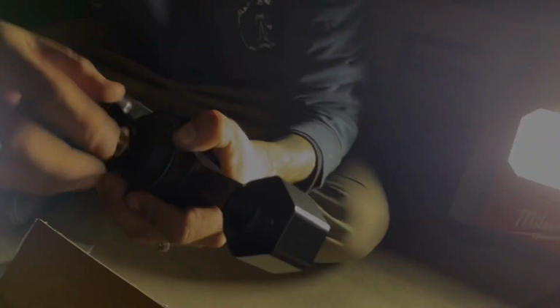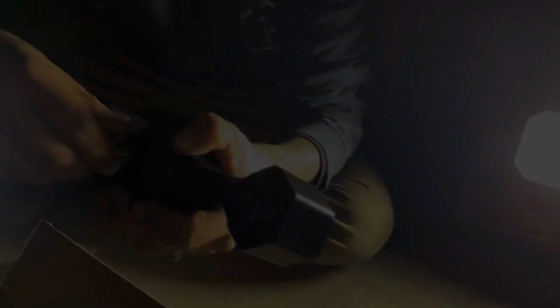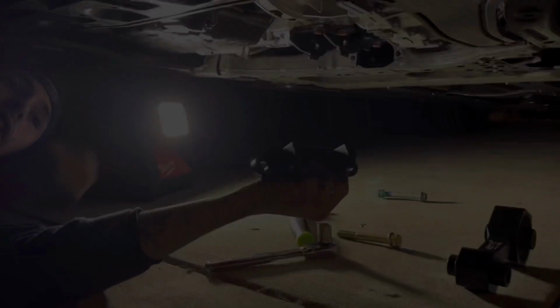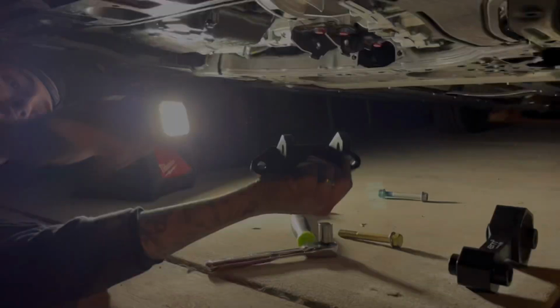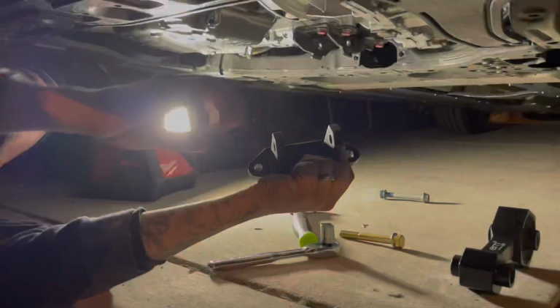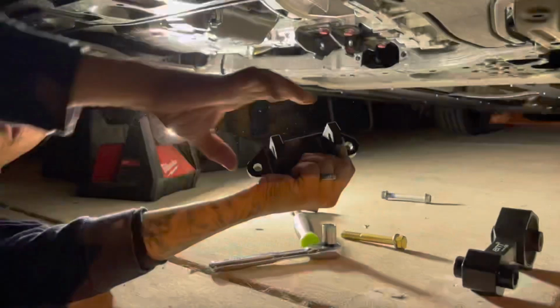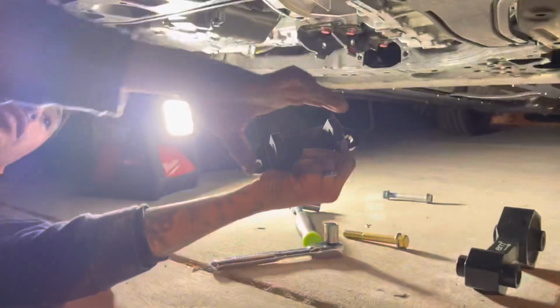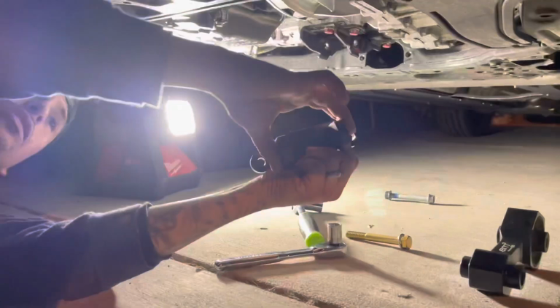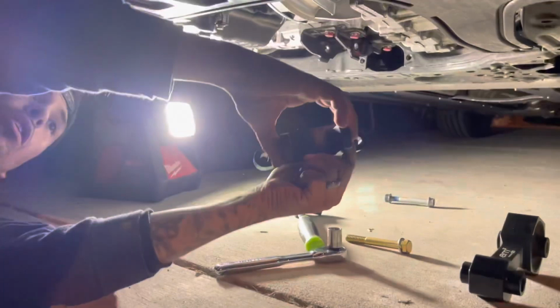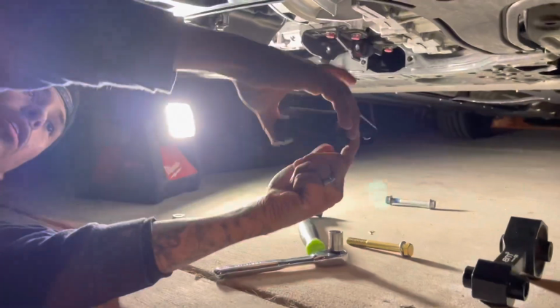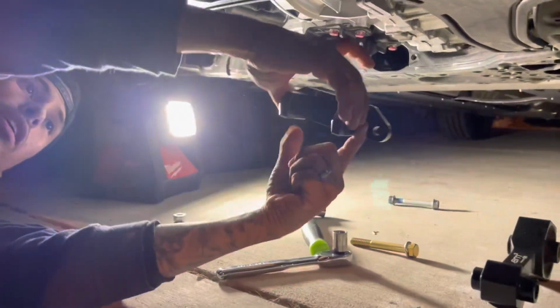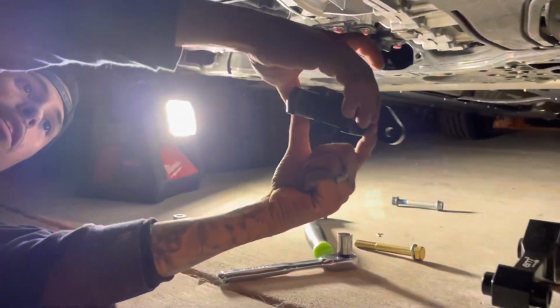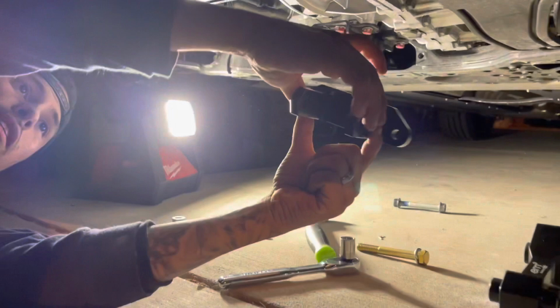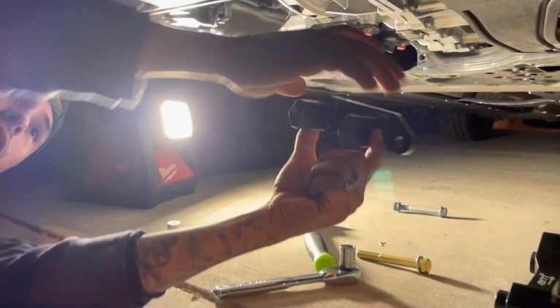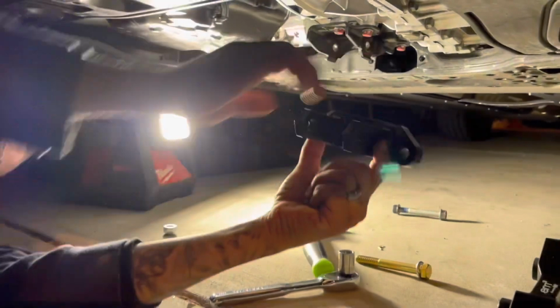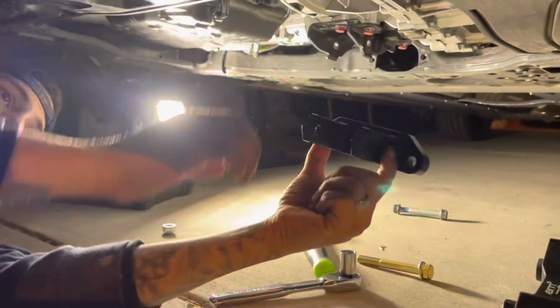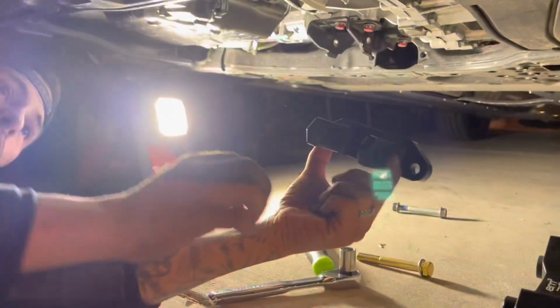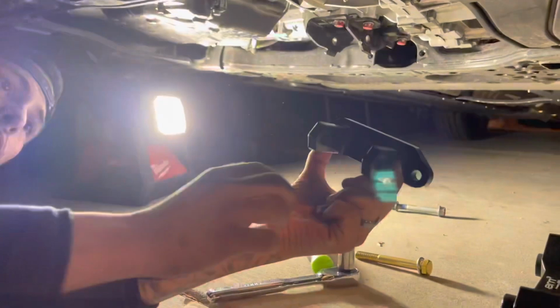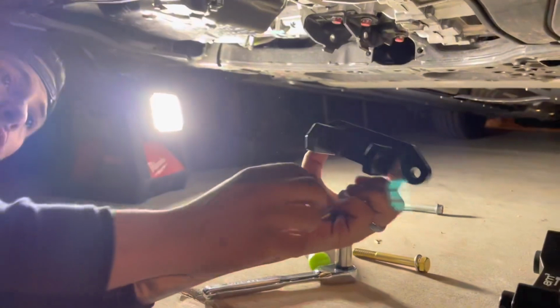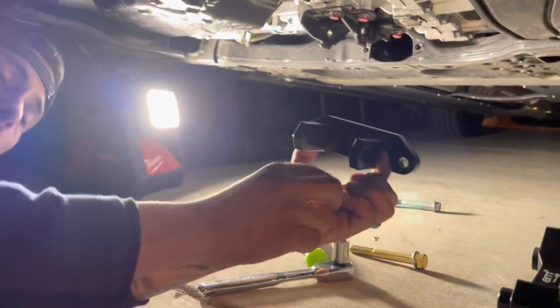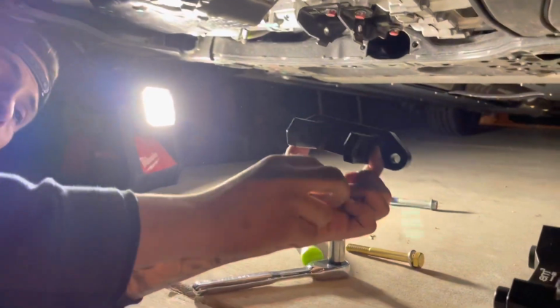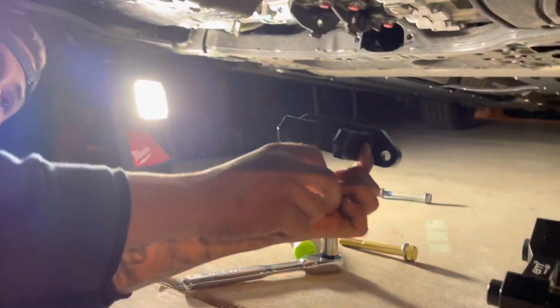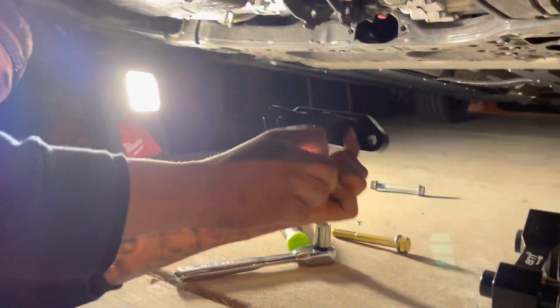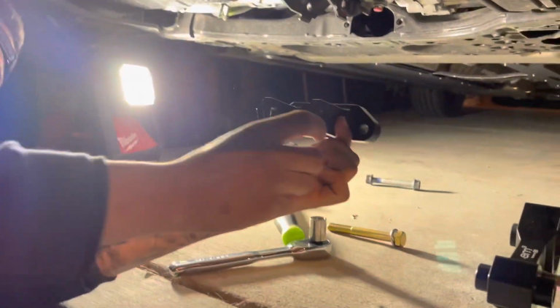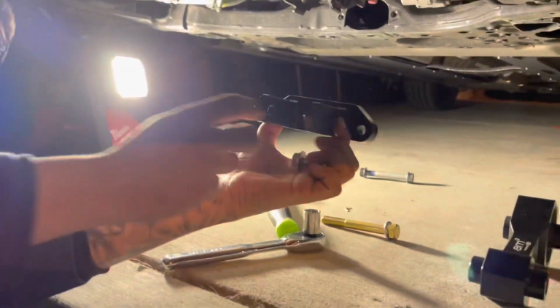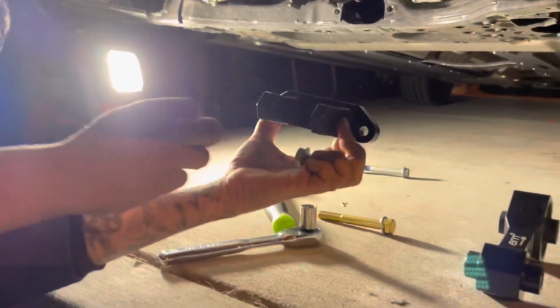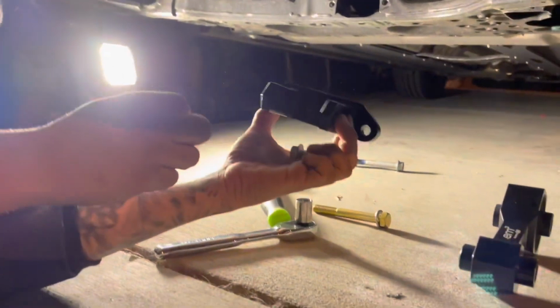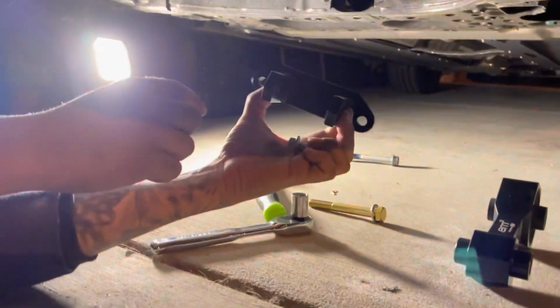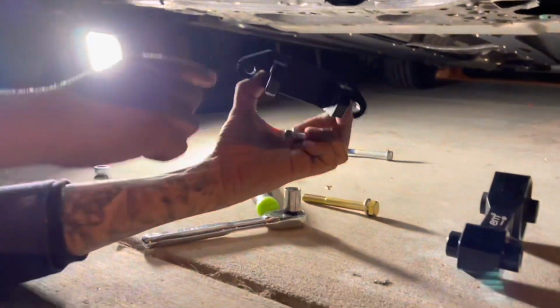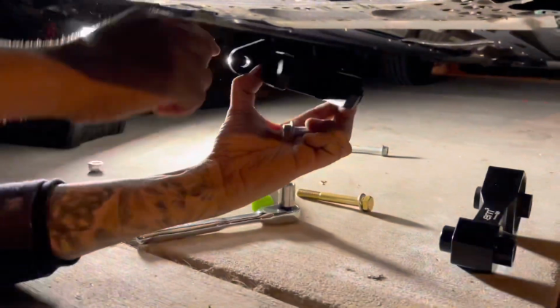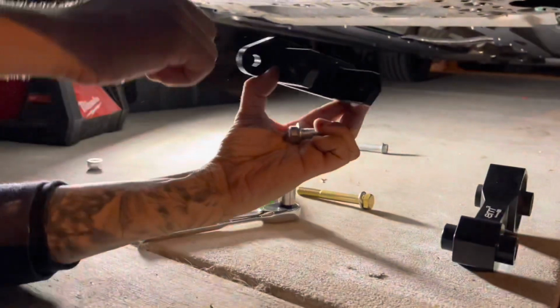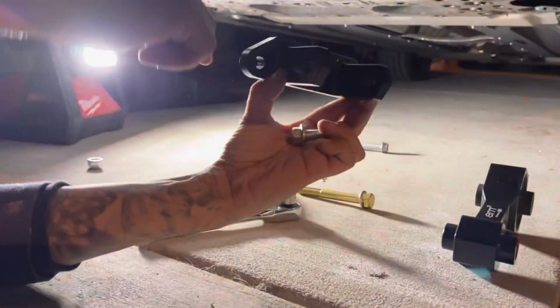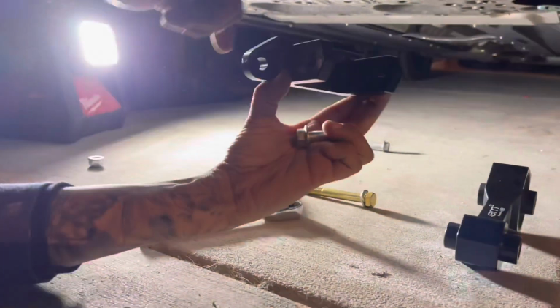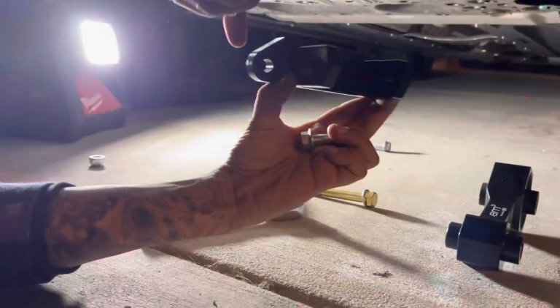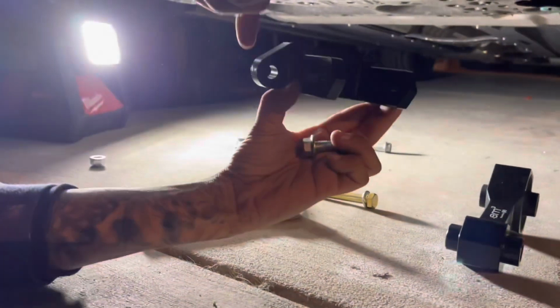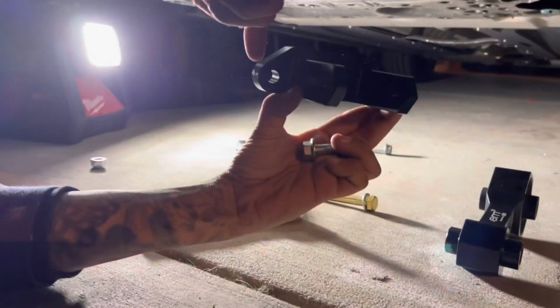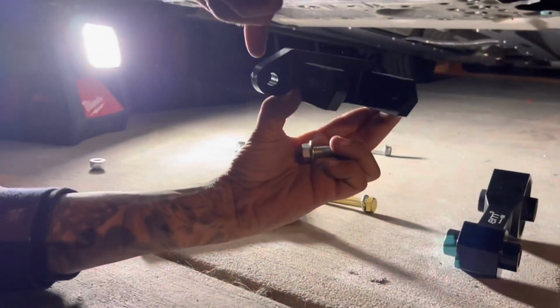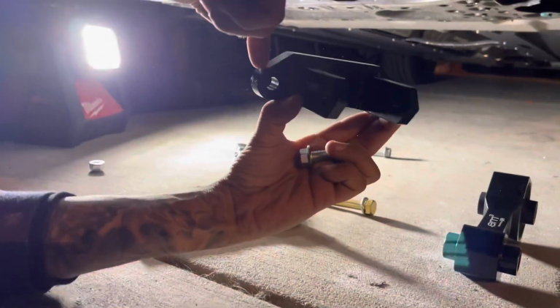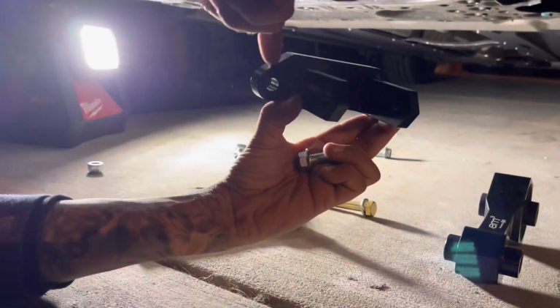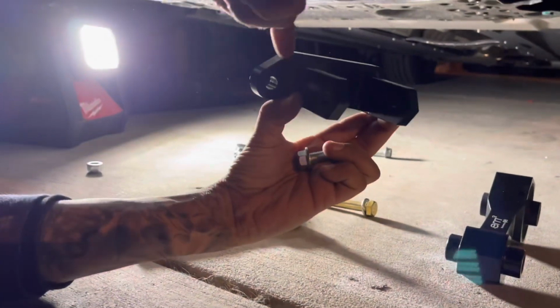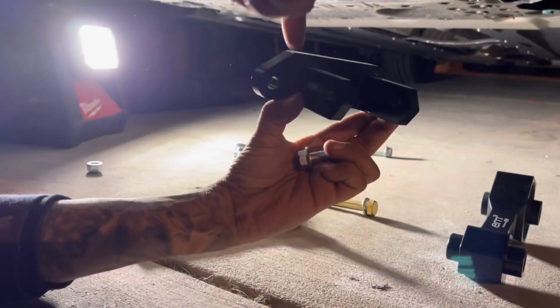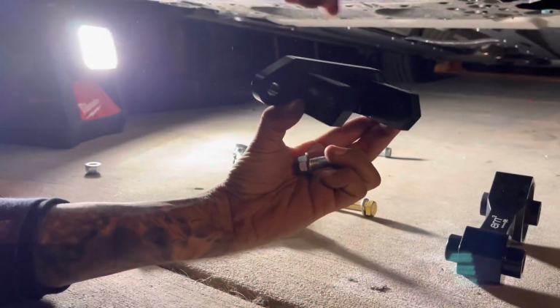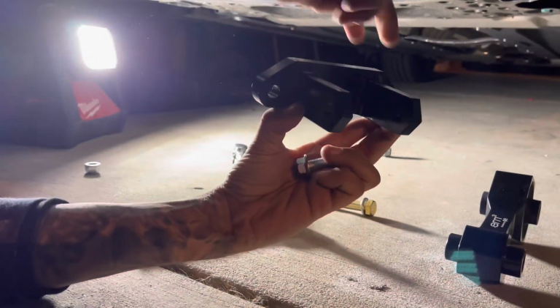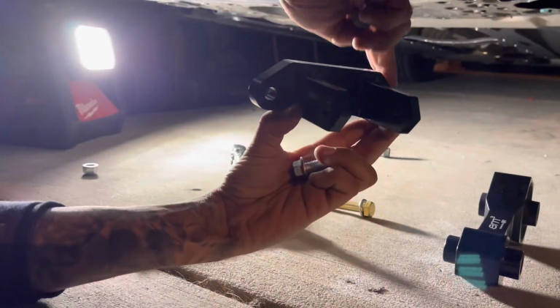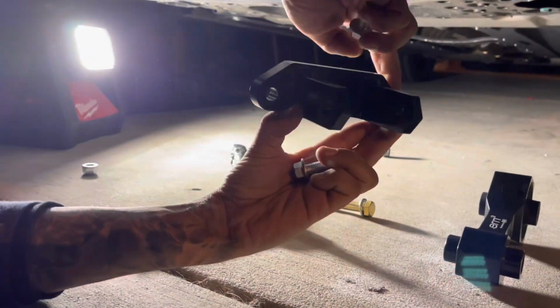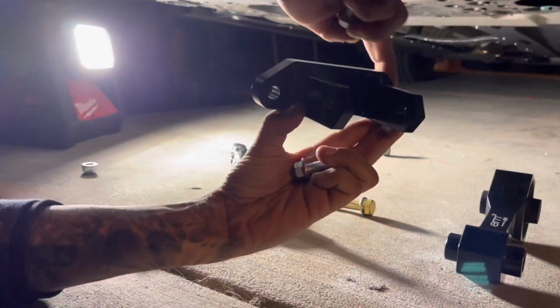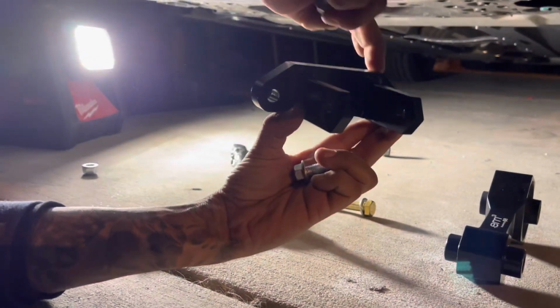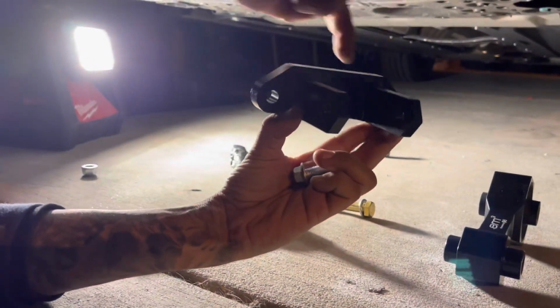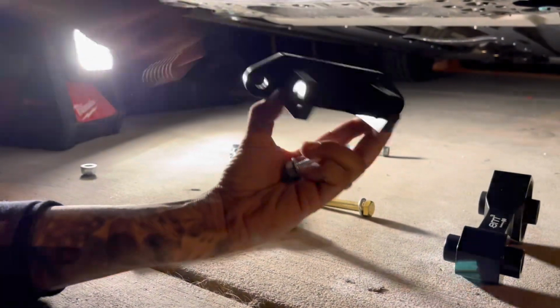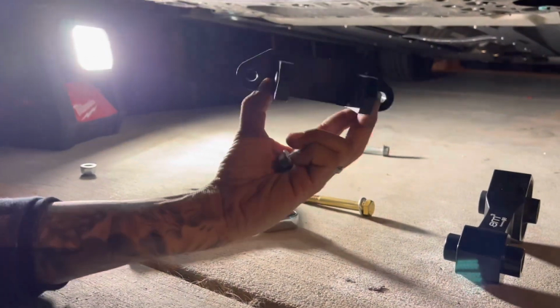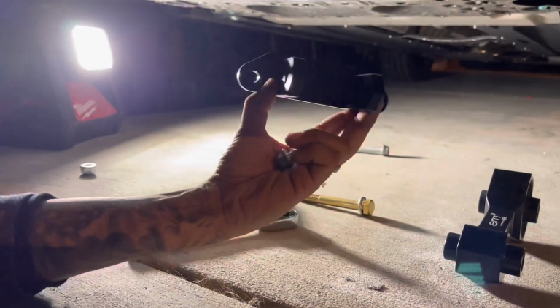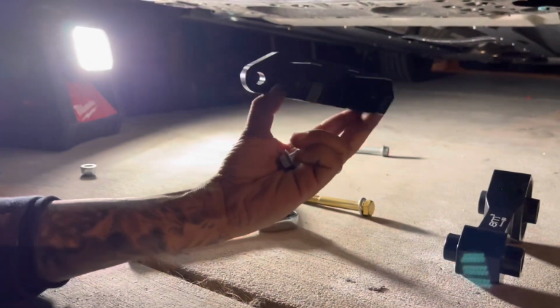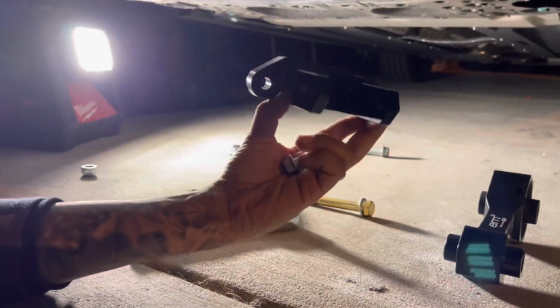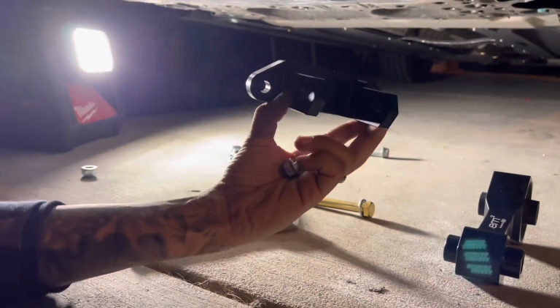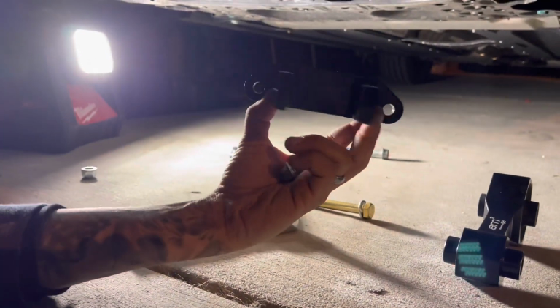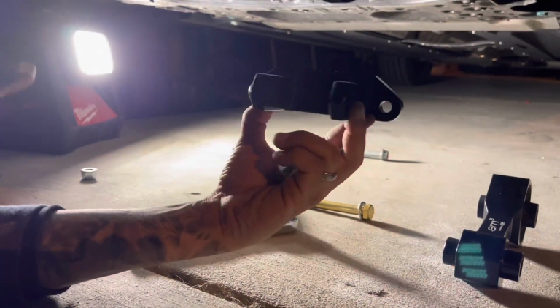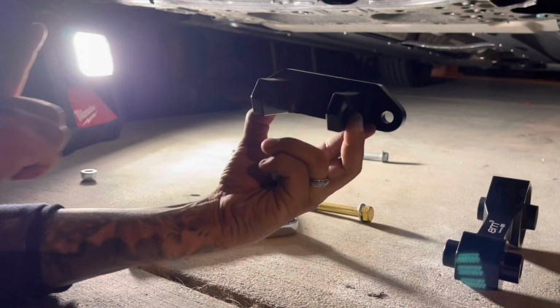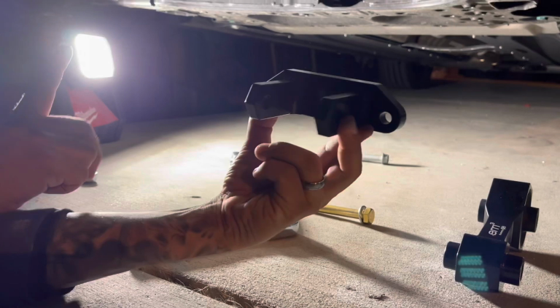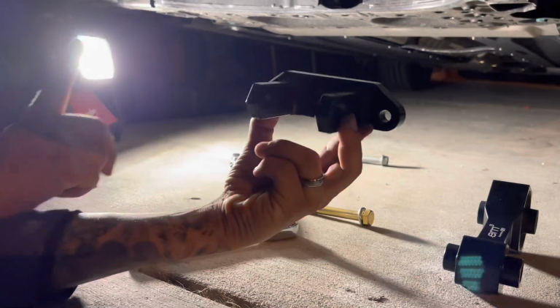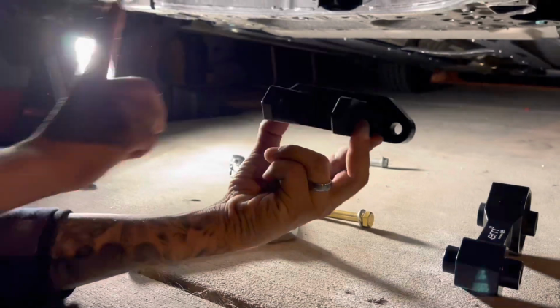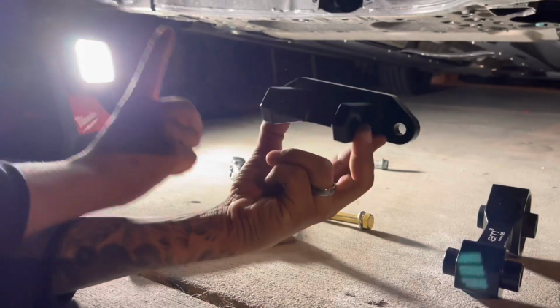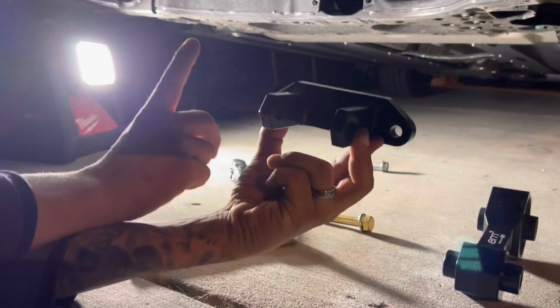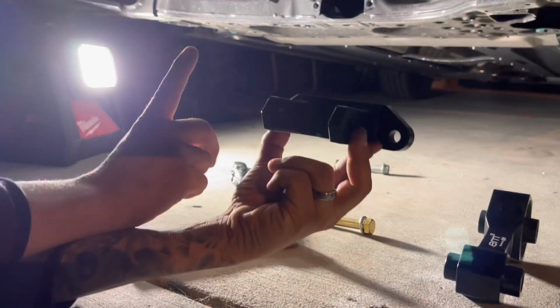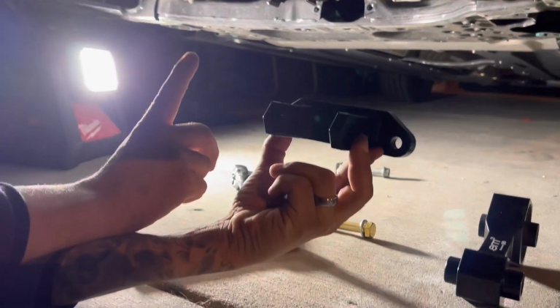When installing the 6 motor mount, you want to make sure that the angled parts on the bracket for the rear are facing up.